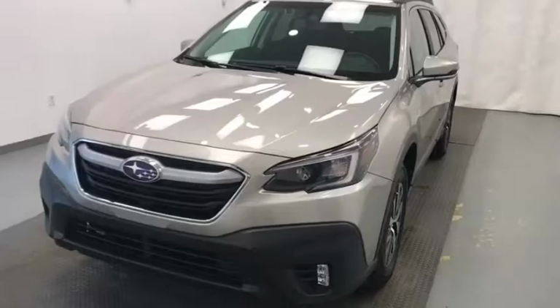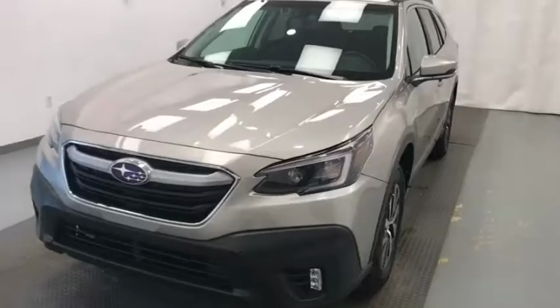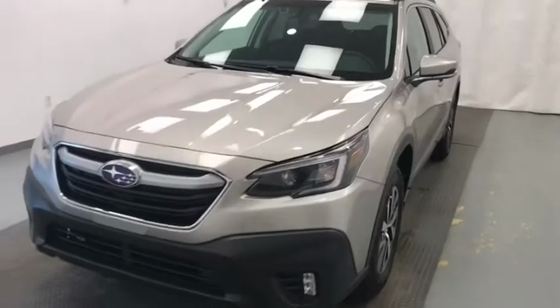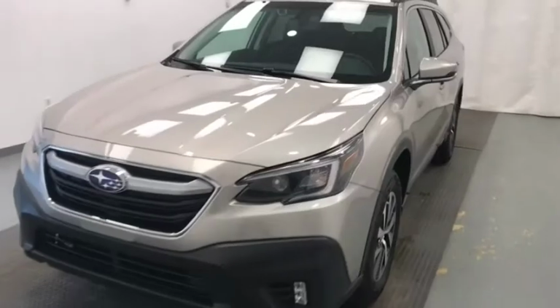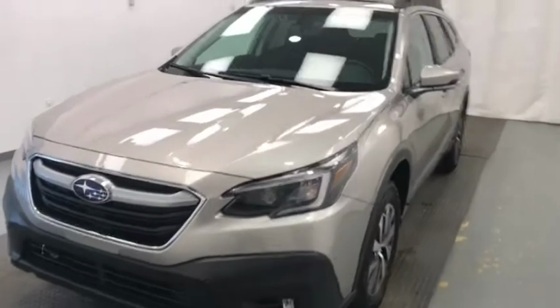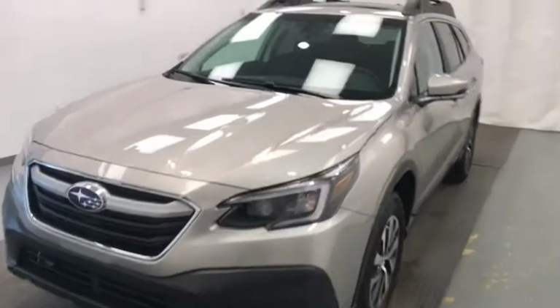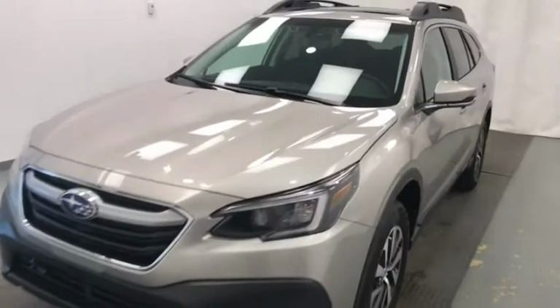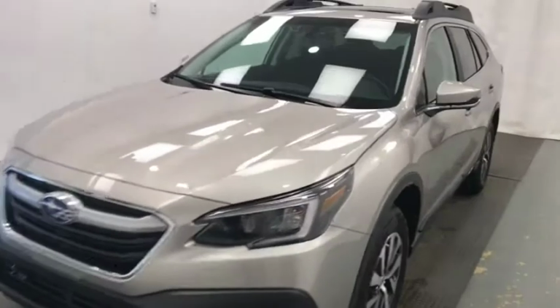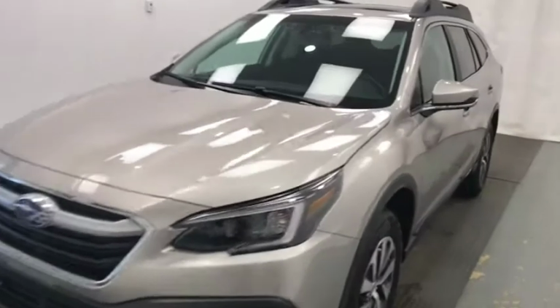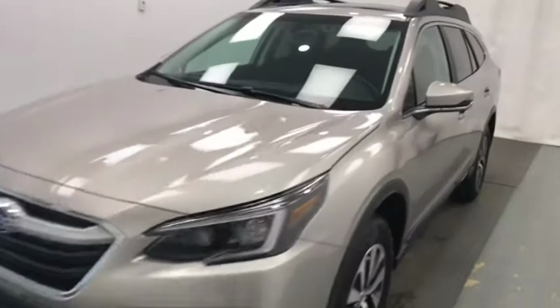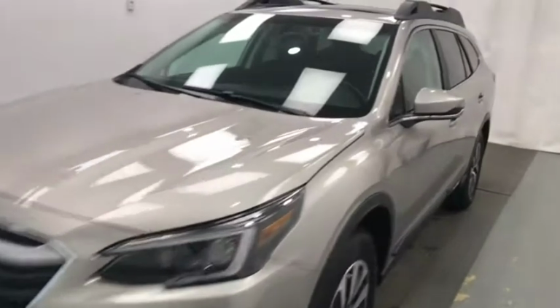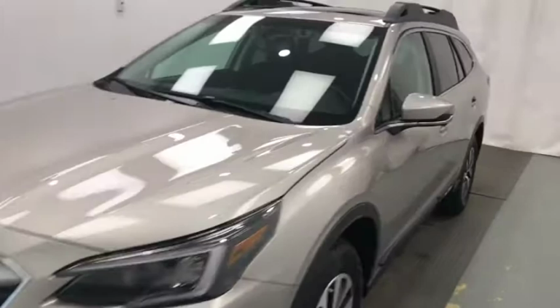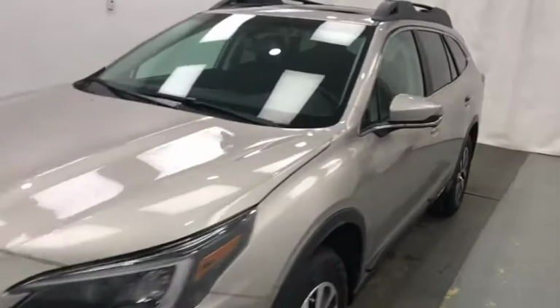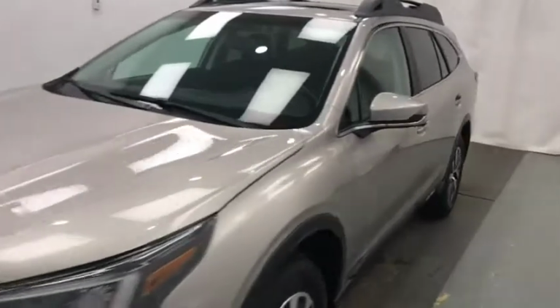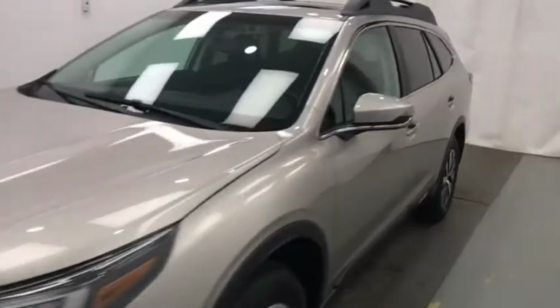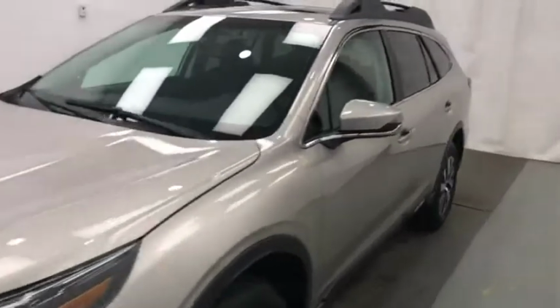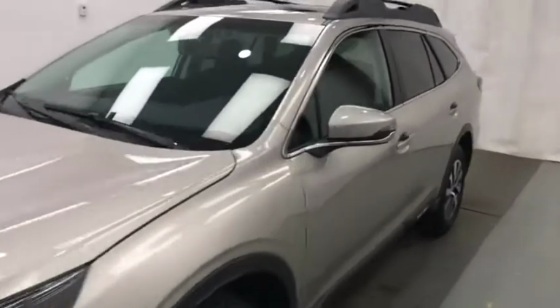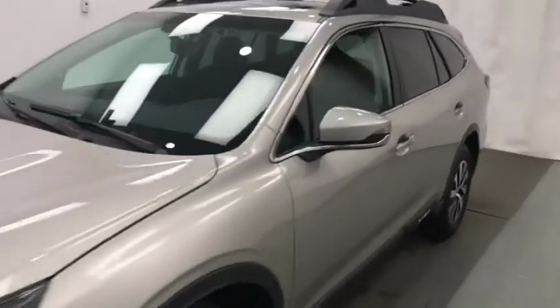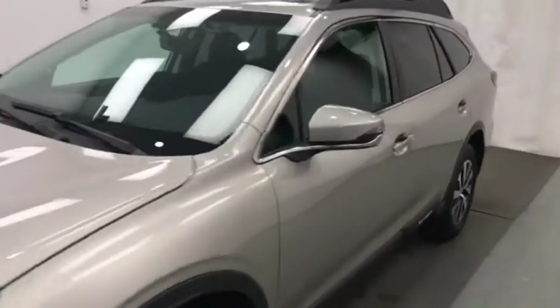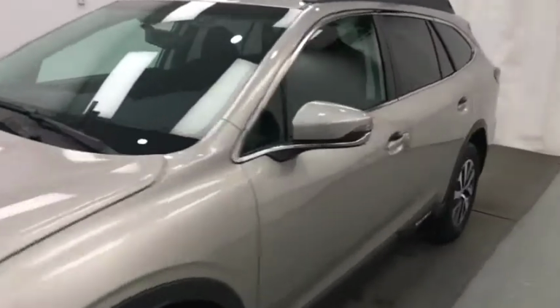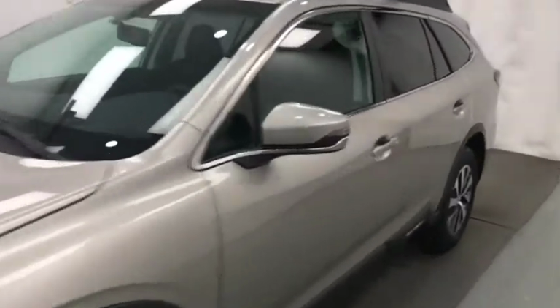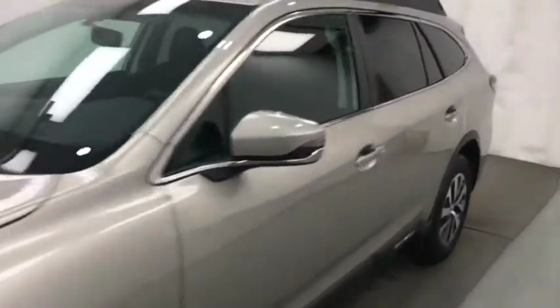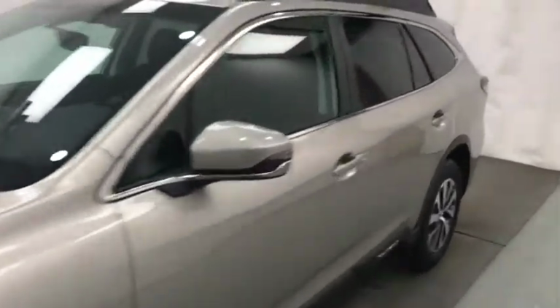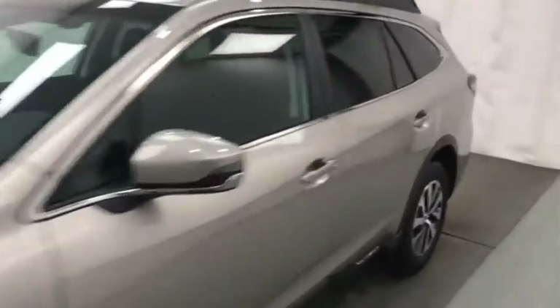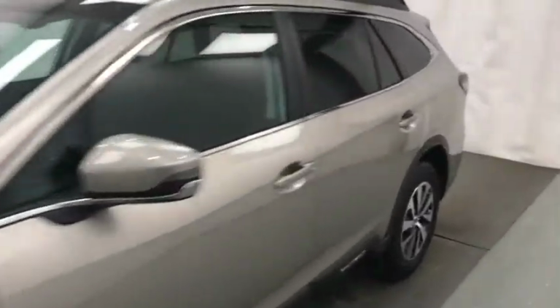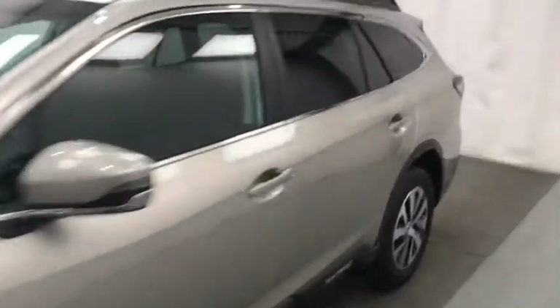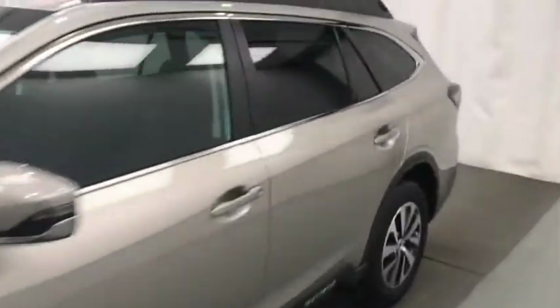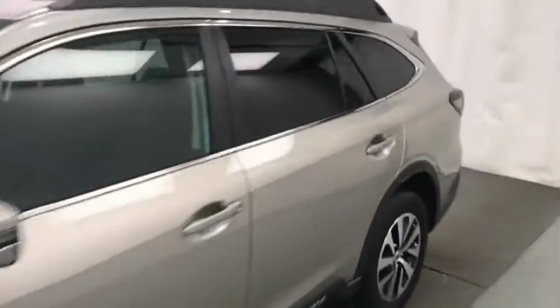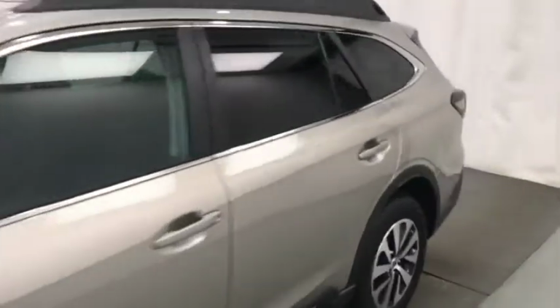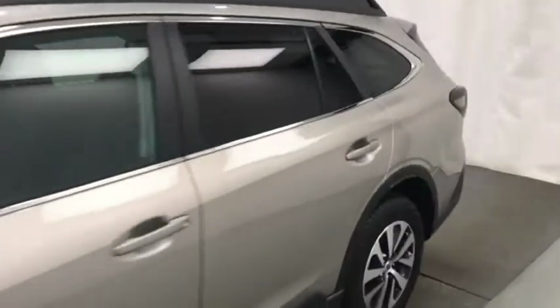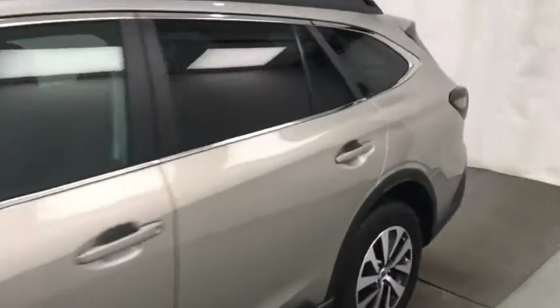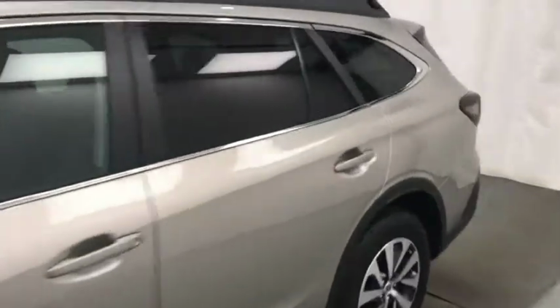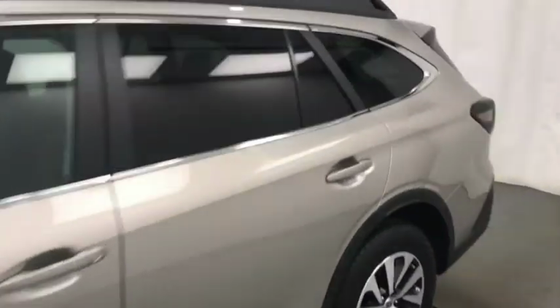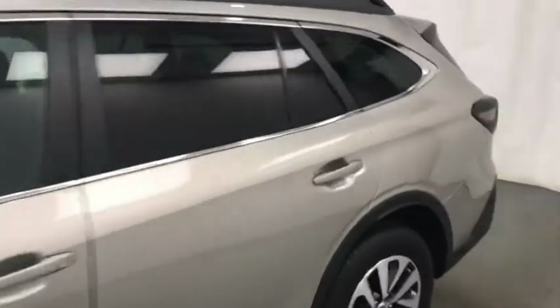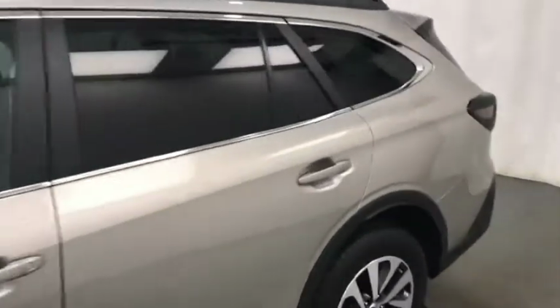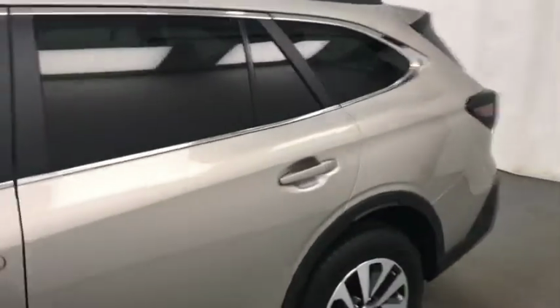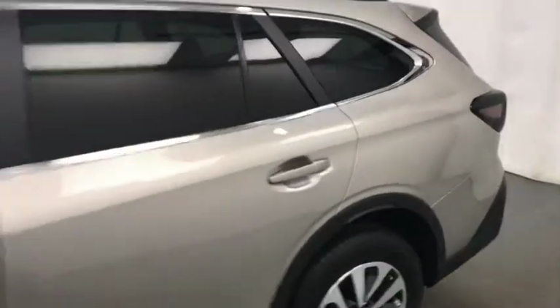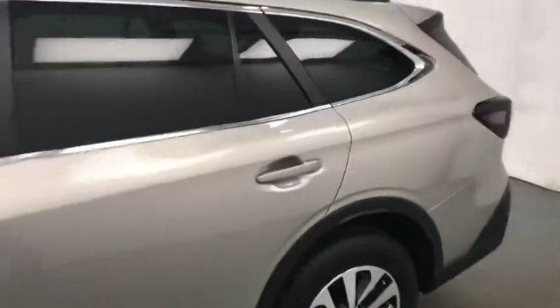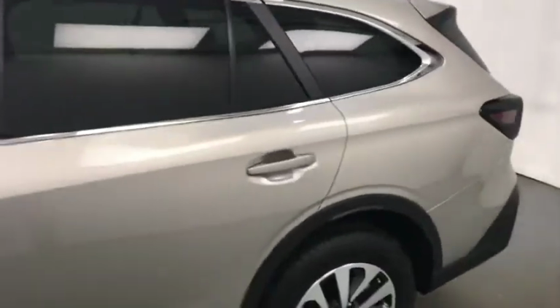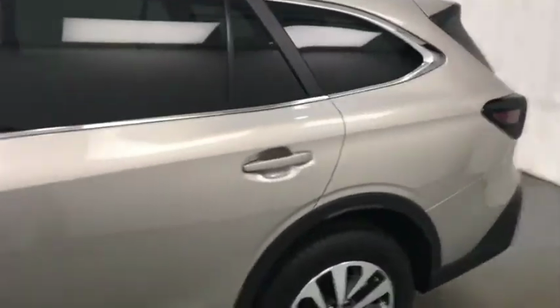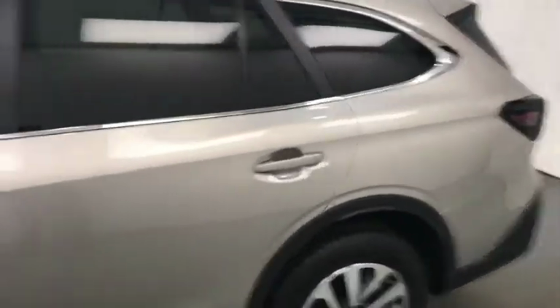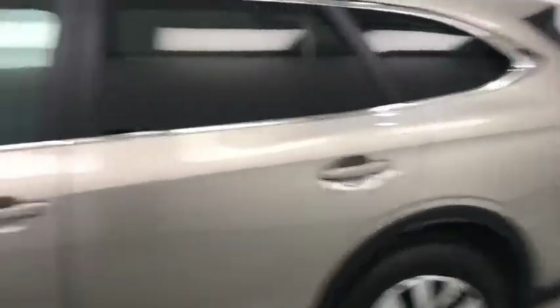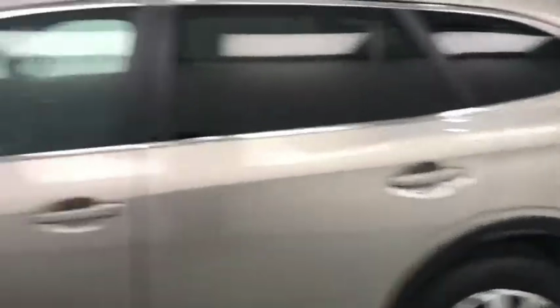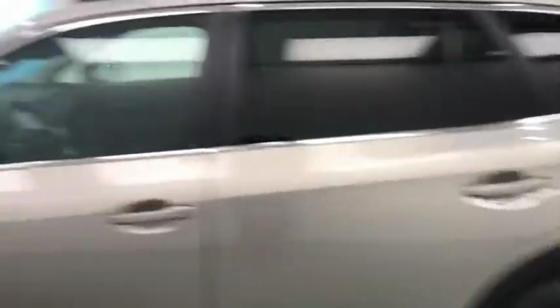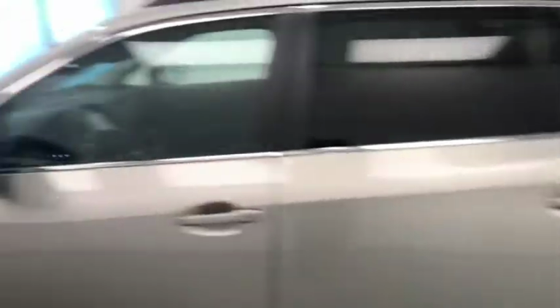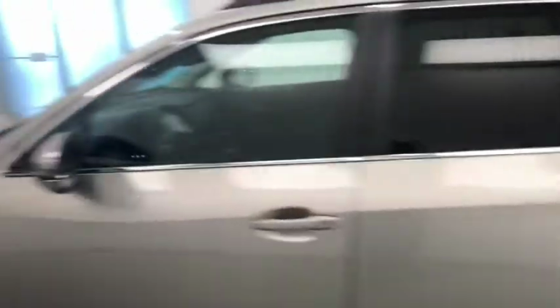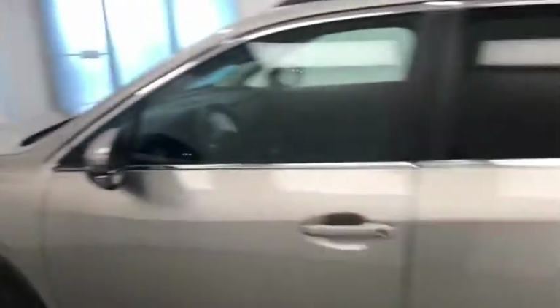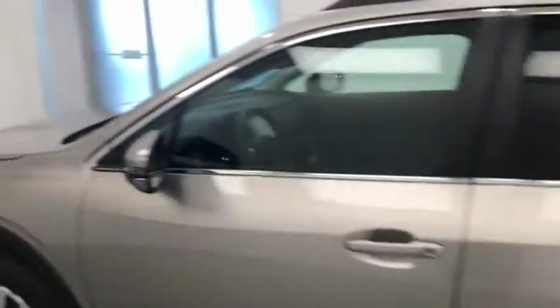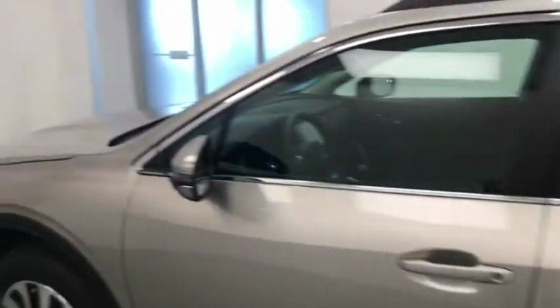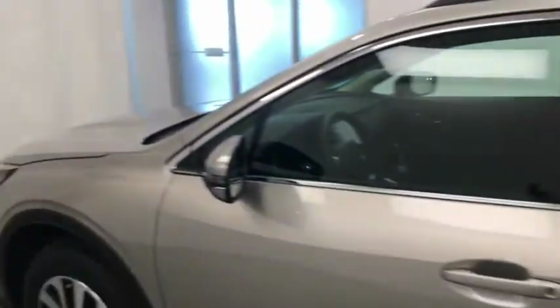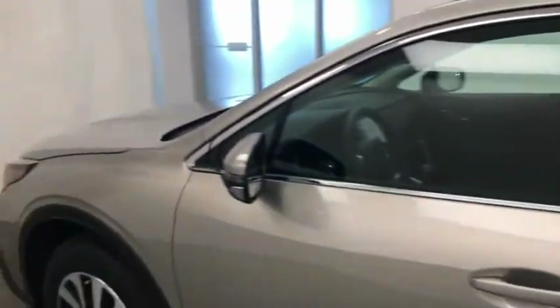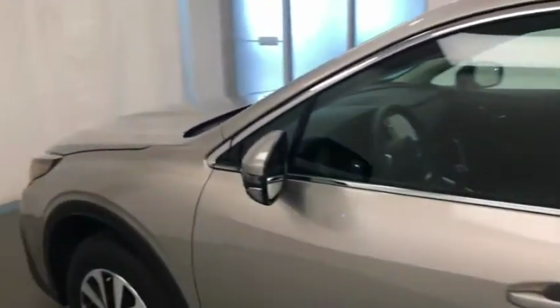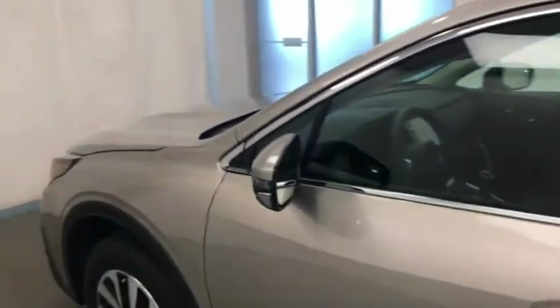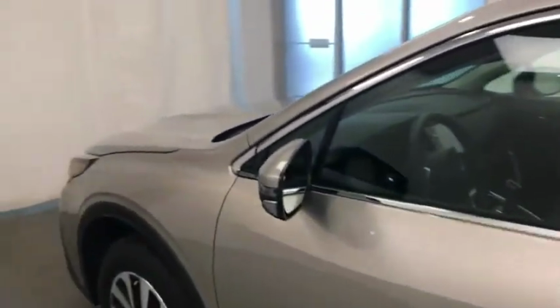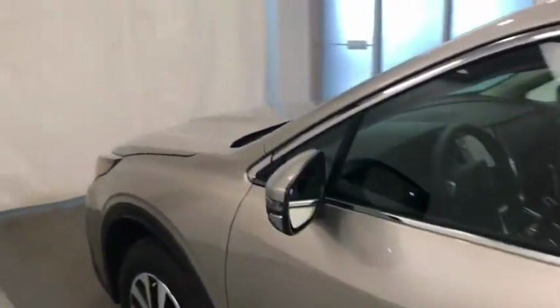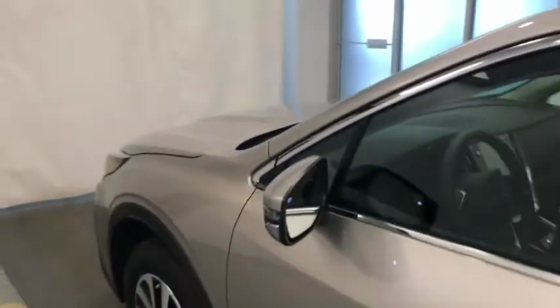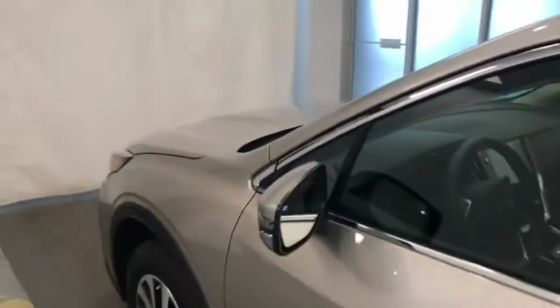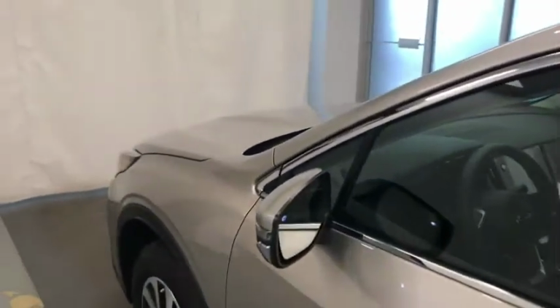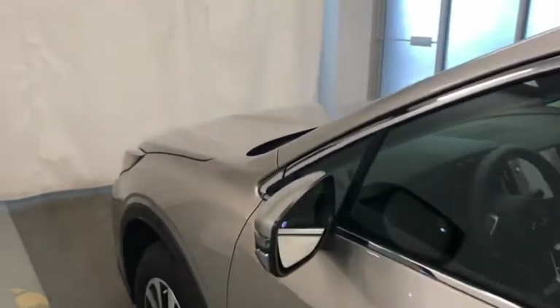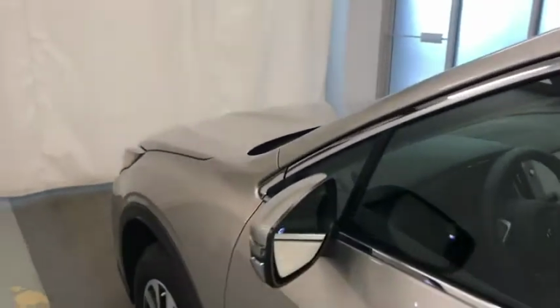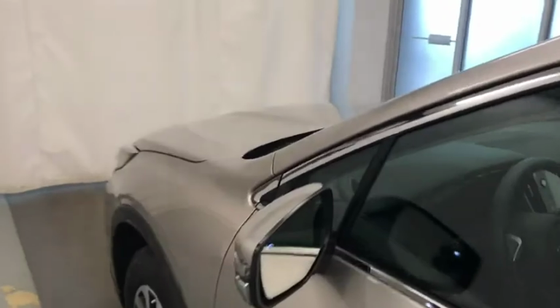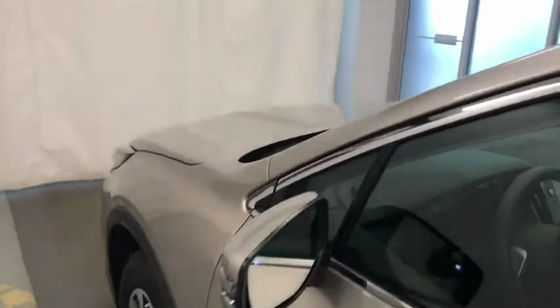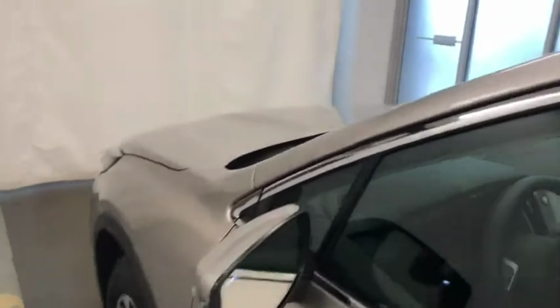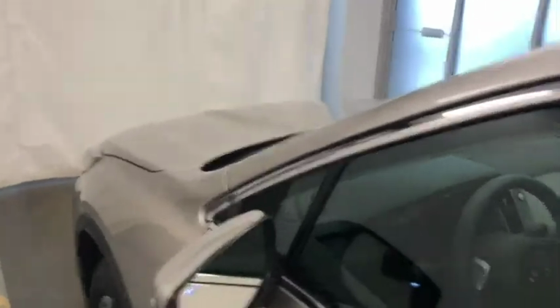Today we're reviewing stock number 214305 on a 2020 Subaru Outback. Our exterior color is tungsten metallic.